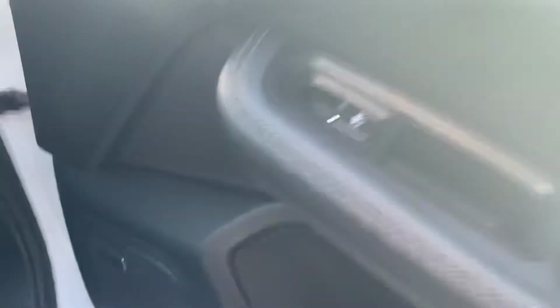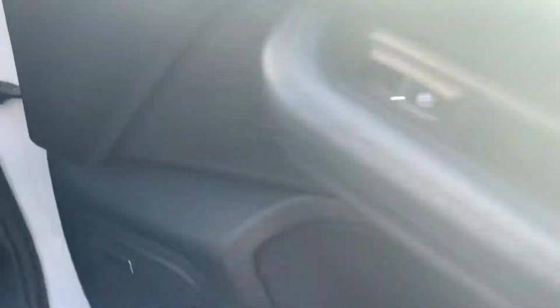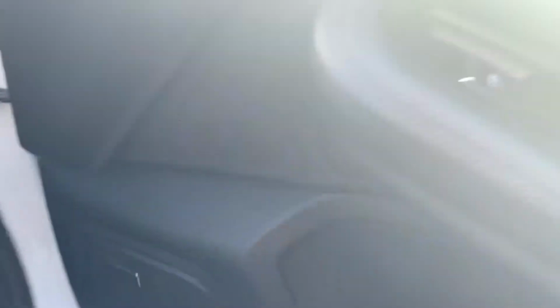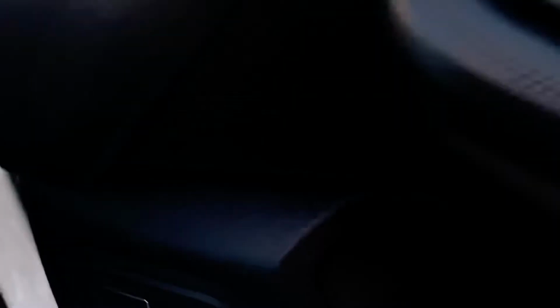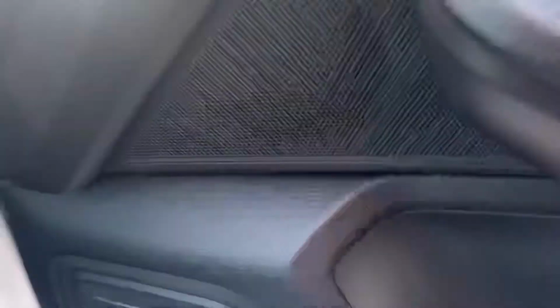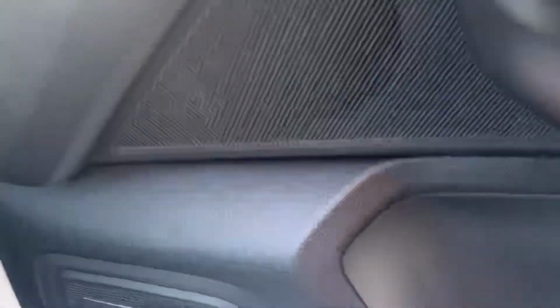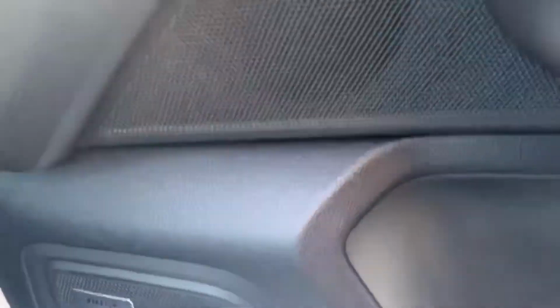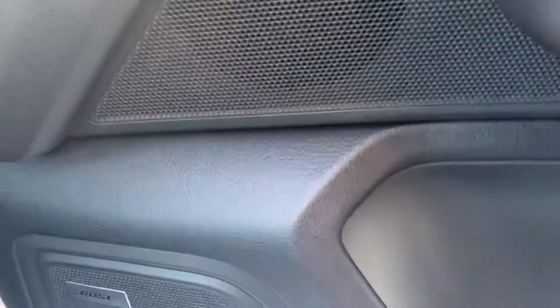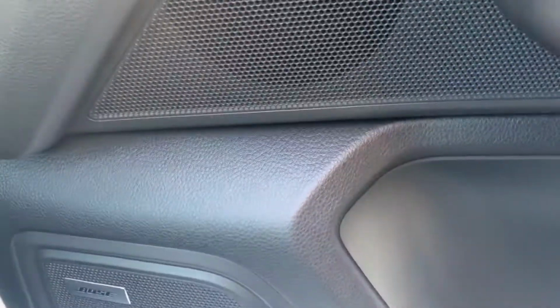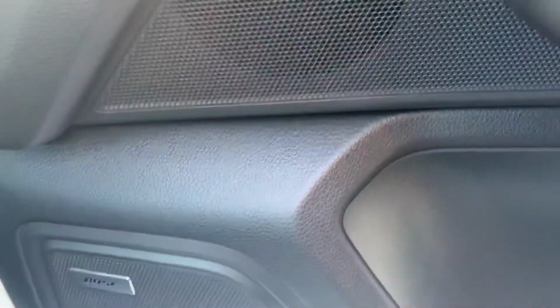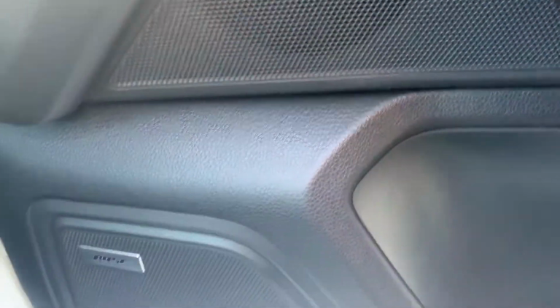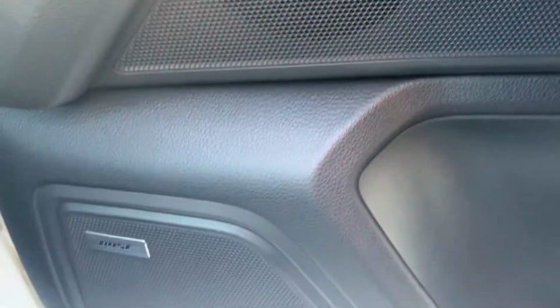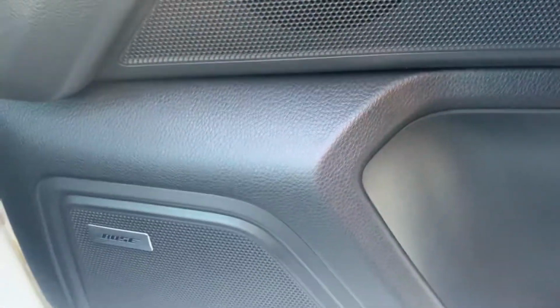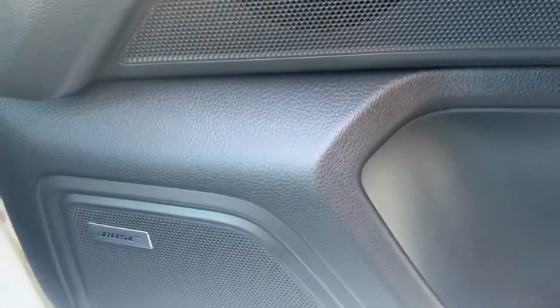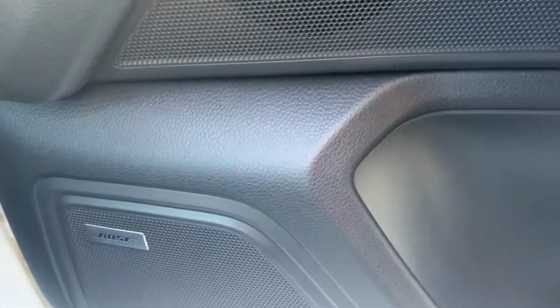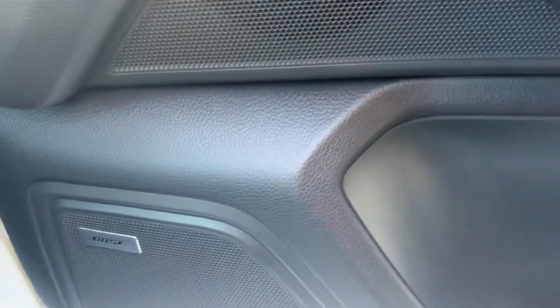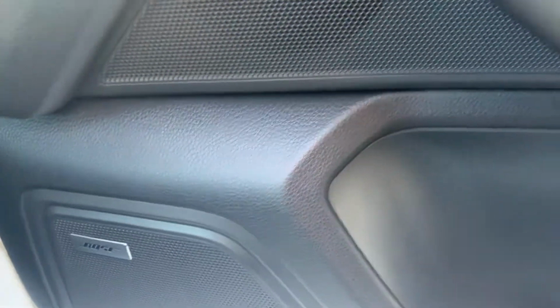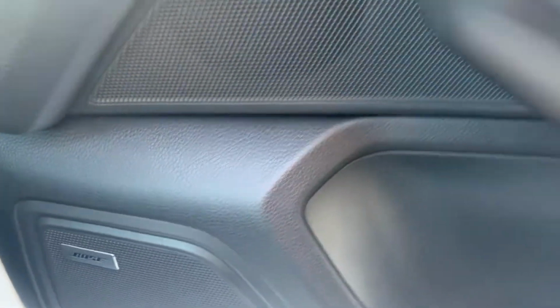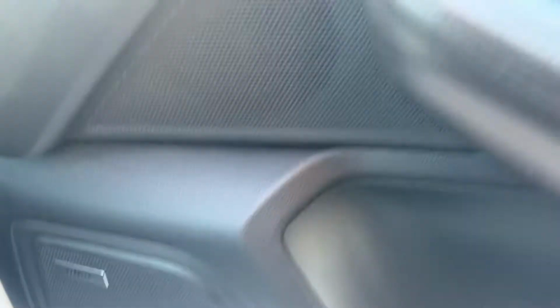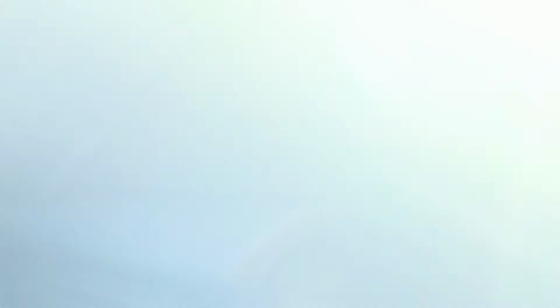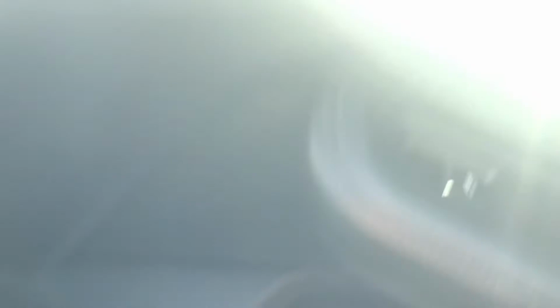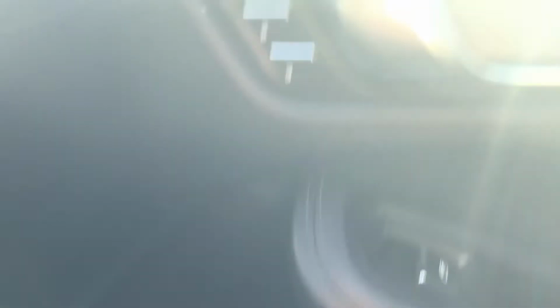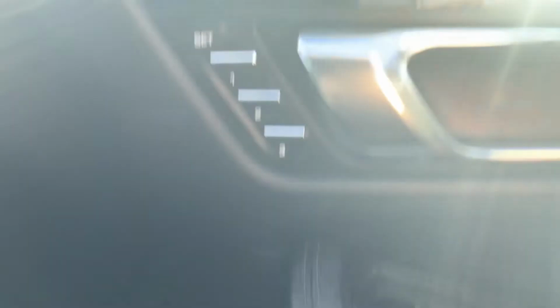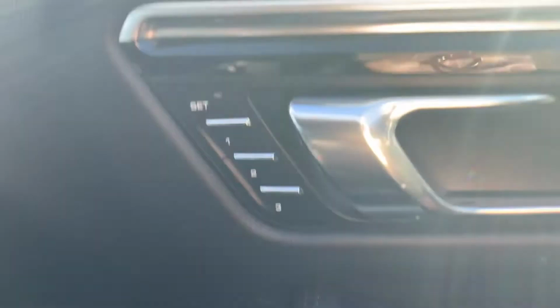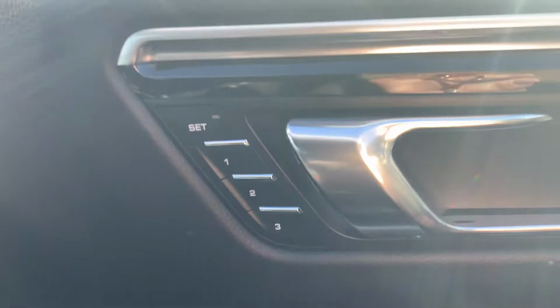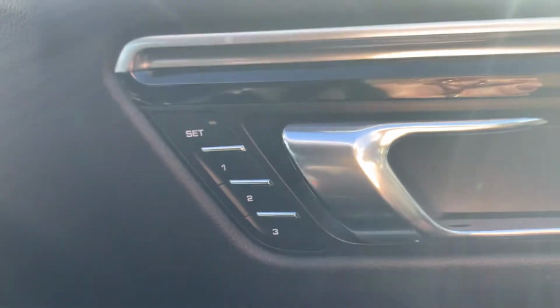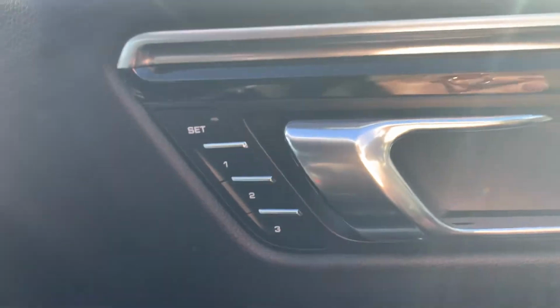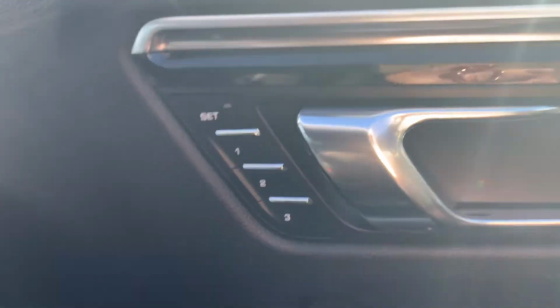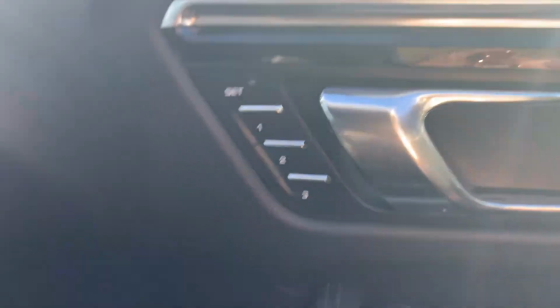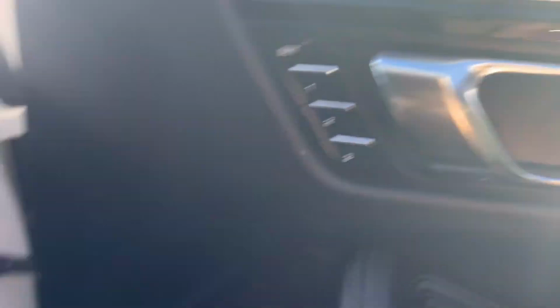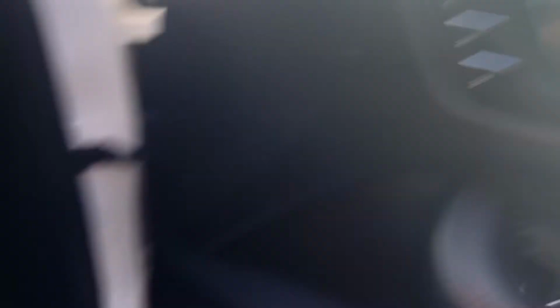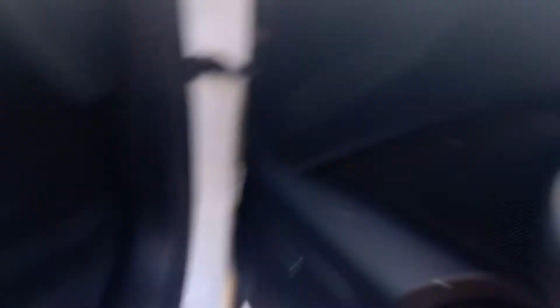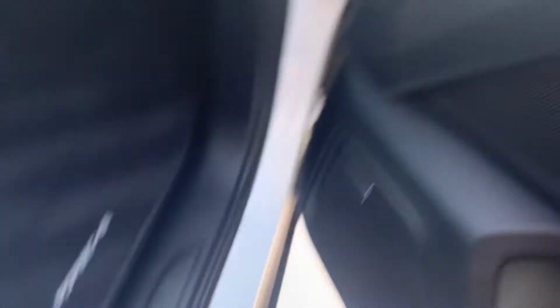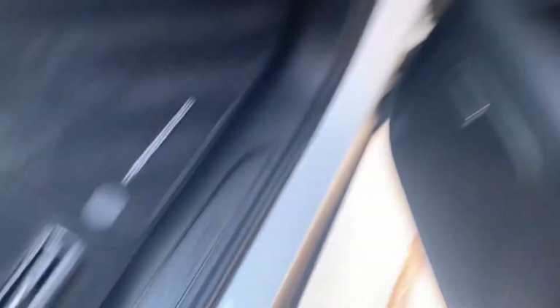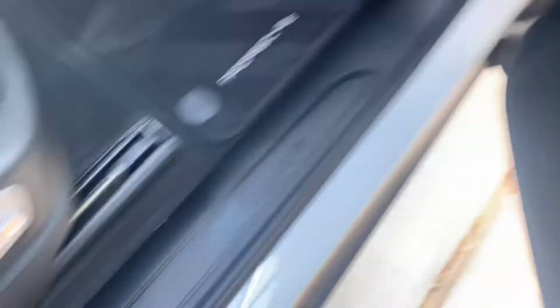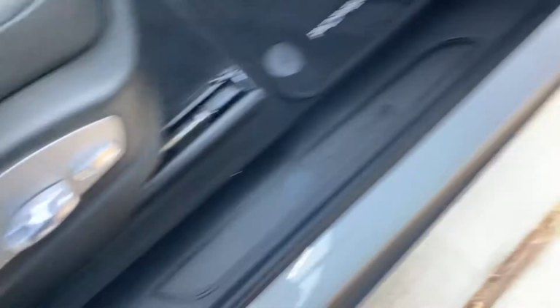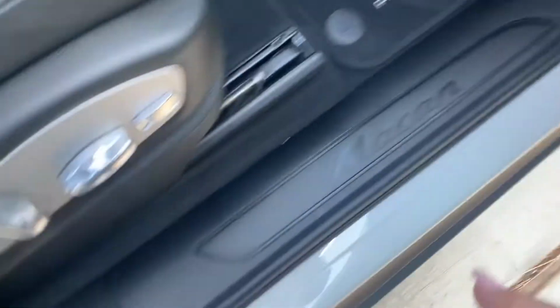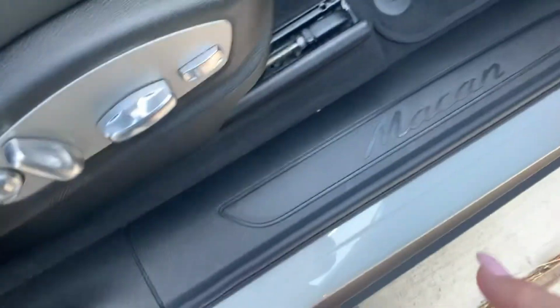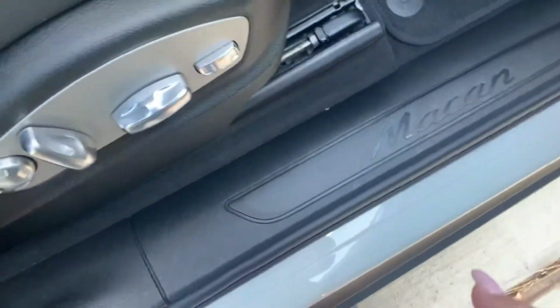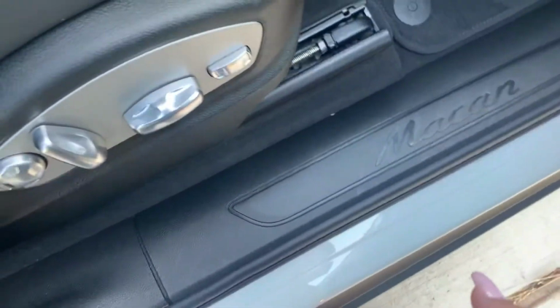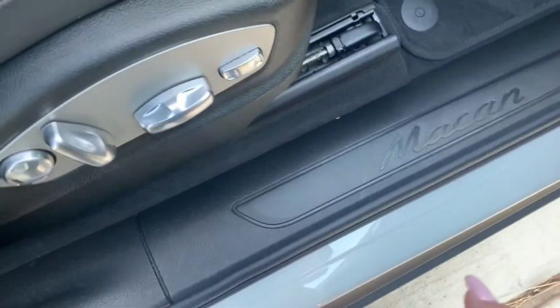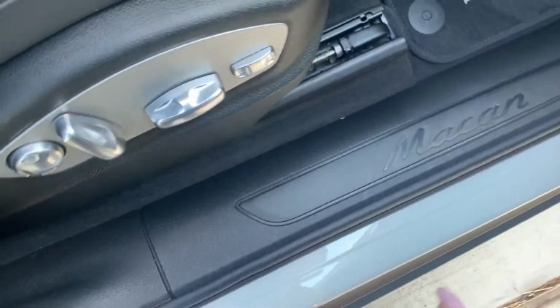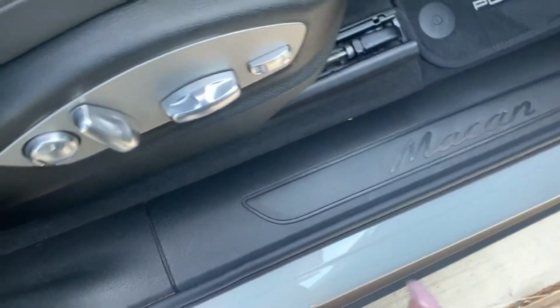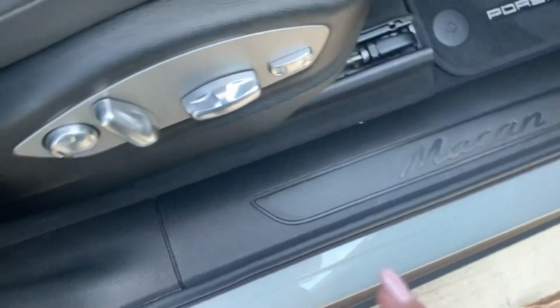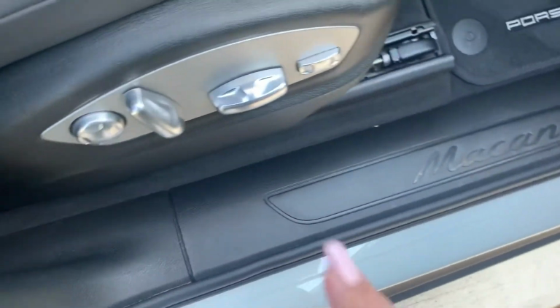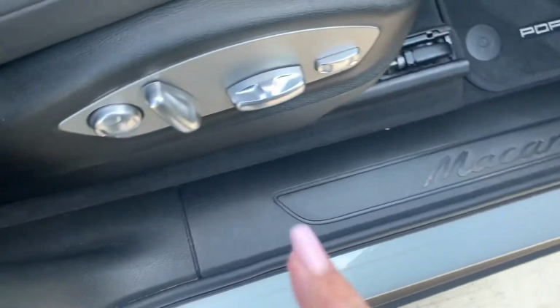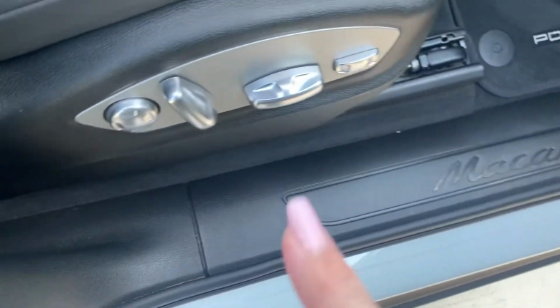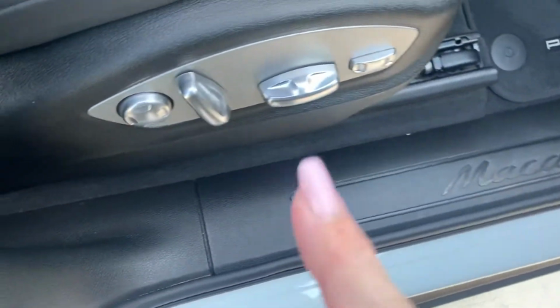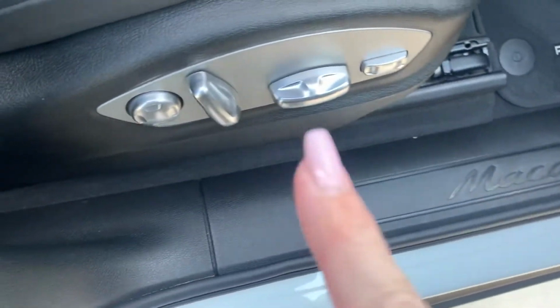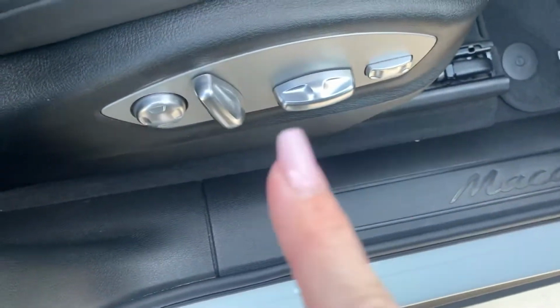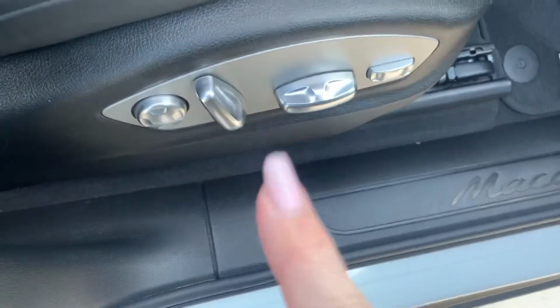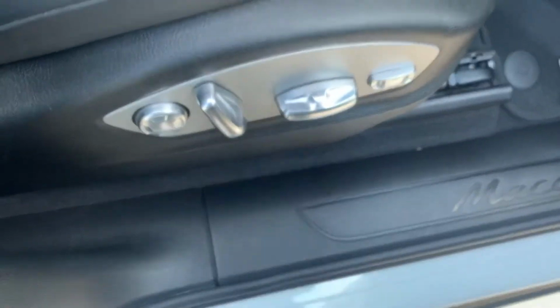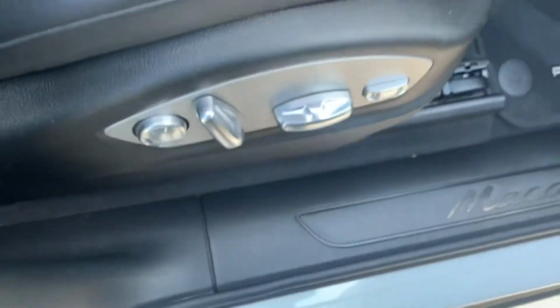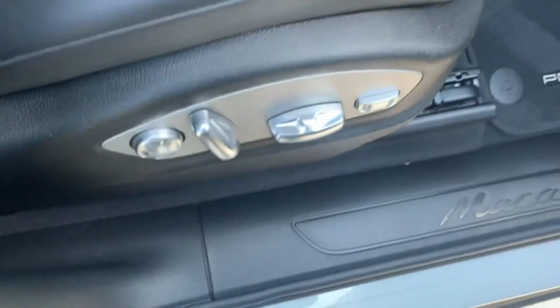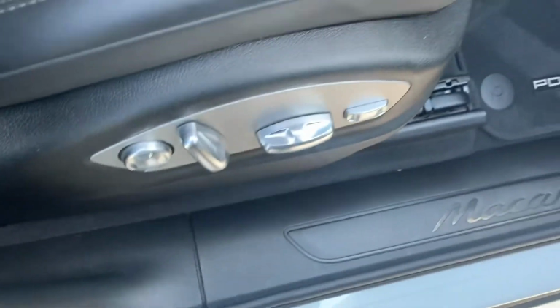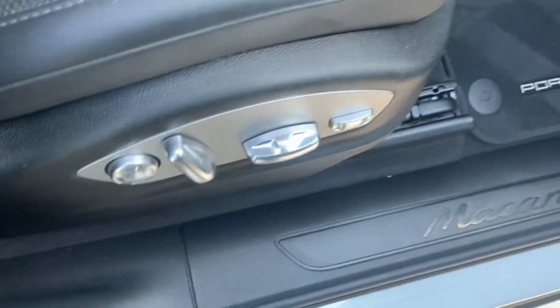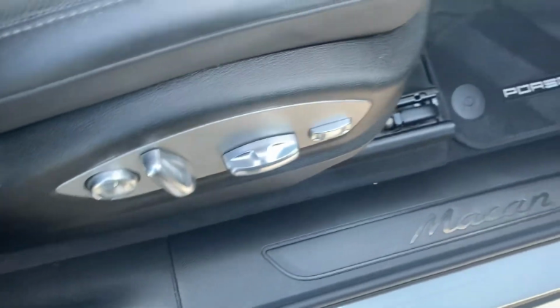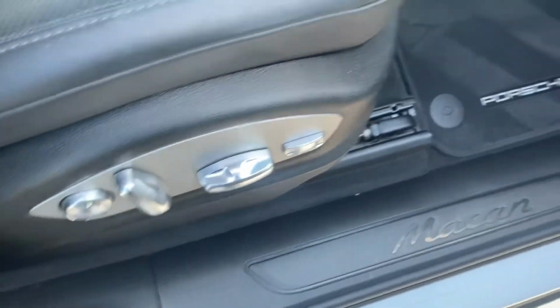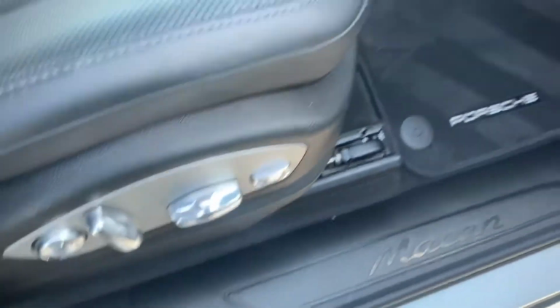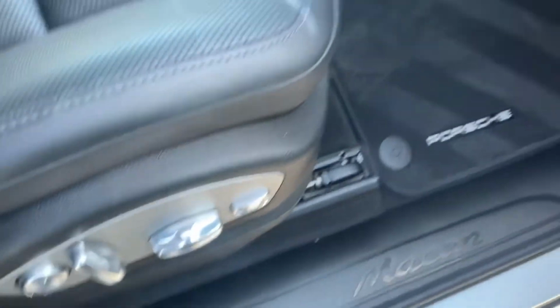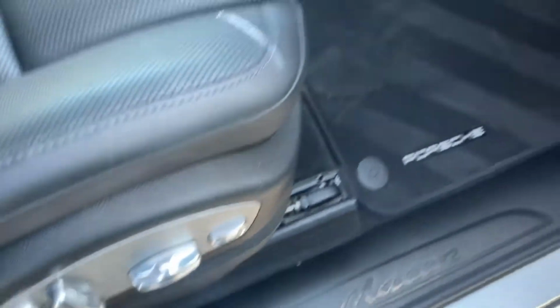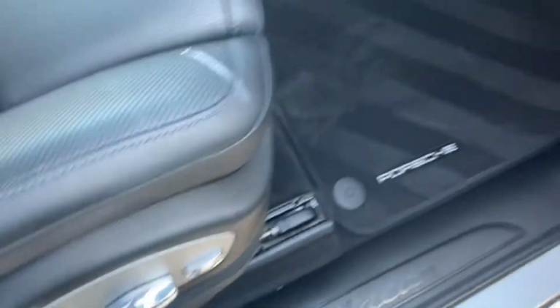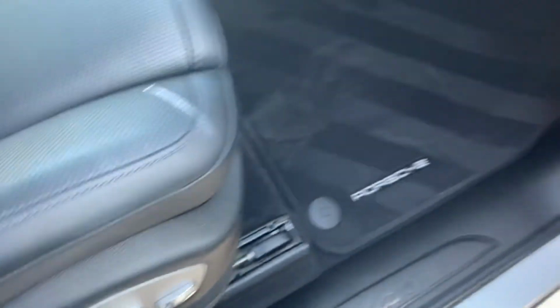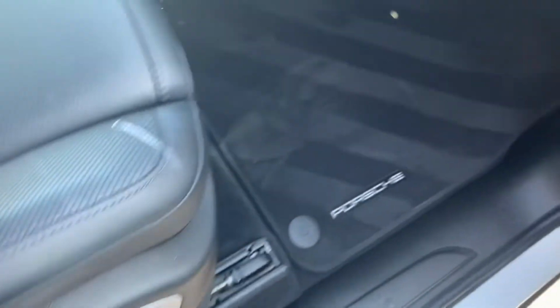We've got the Bose sound system right there. Seat settings one, two, and three. We have the 14-way power seats.